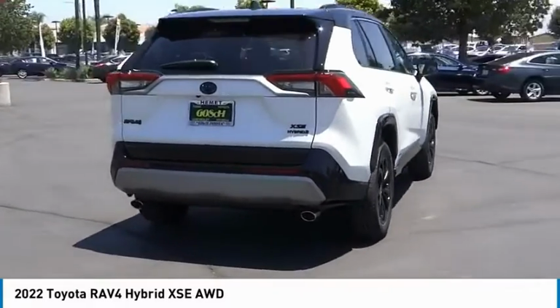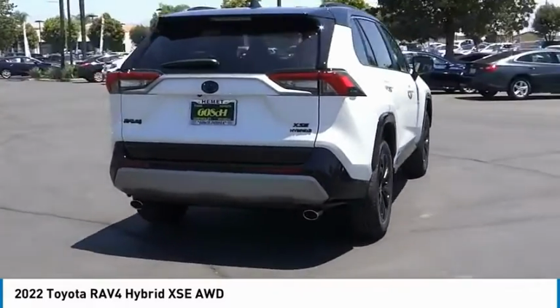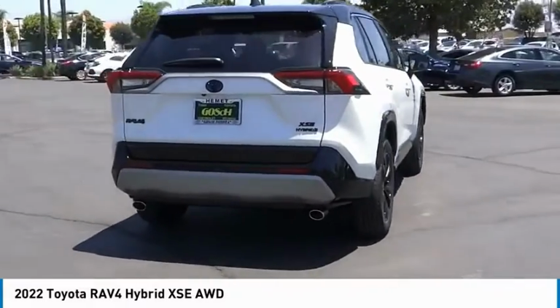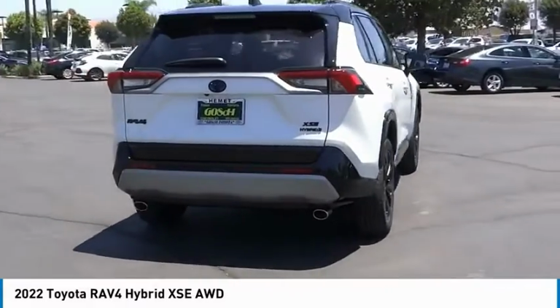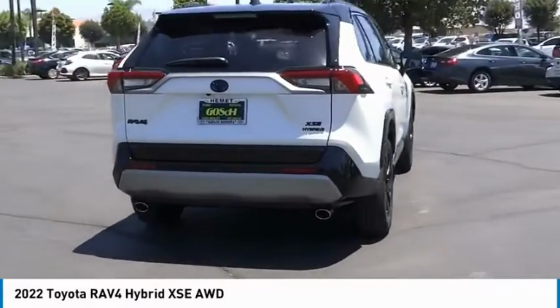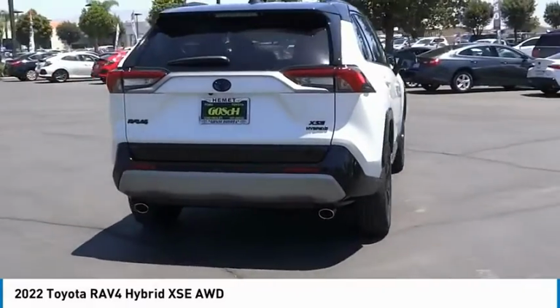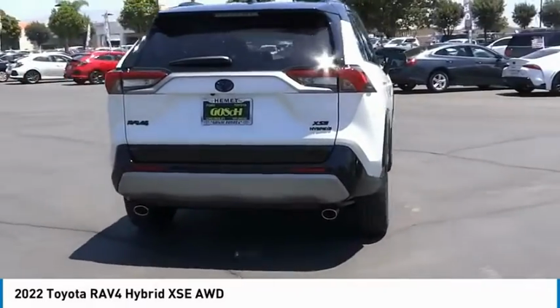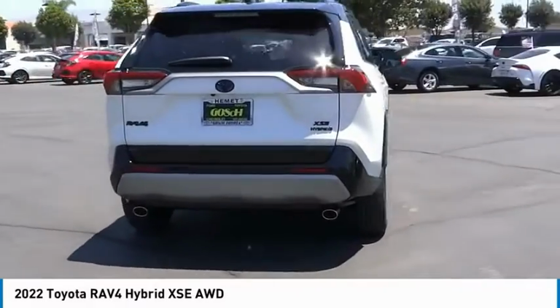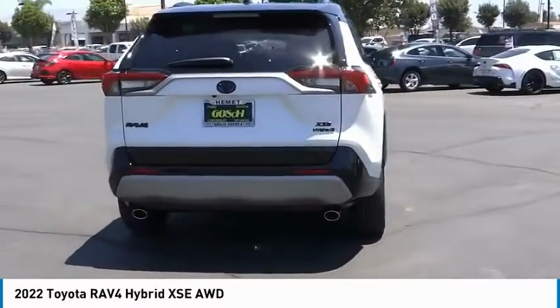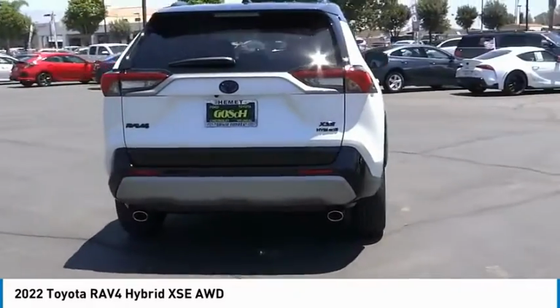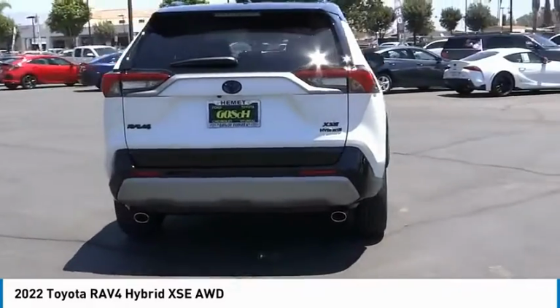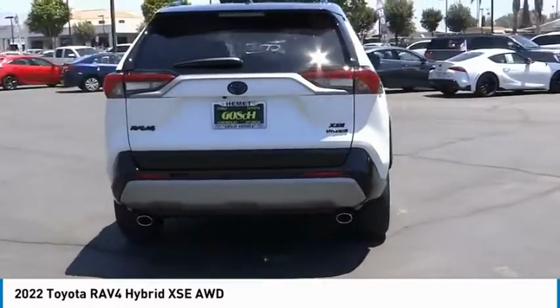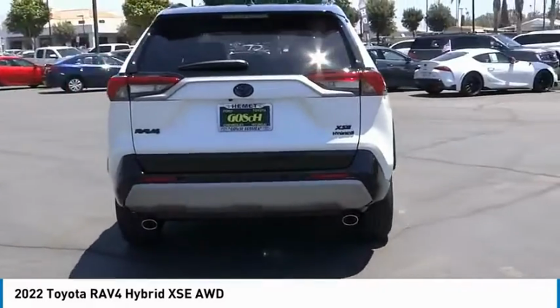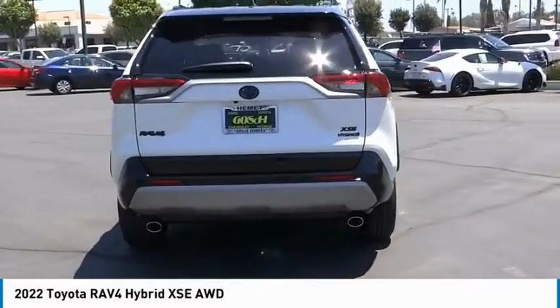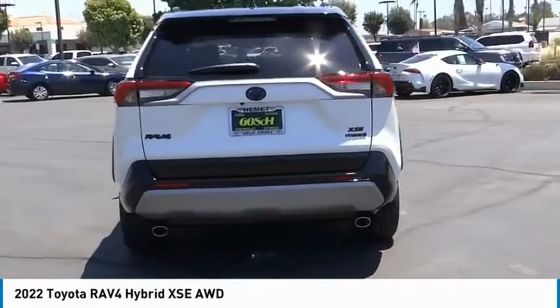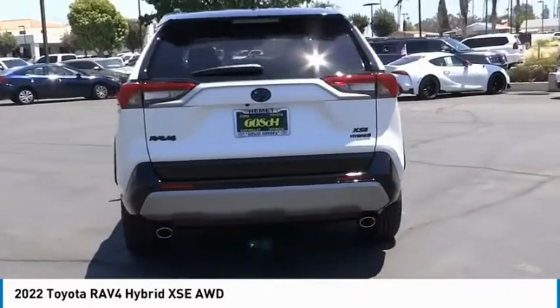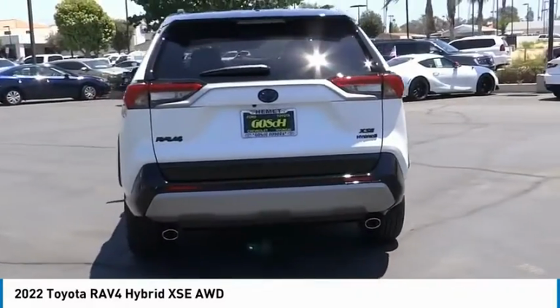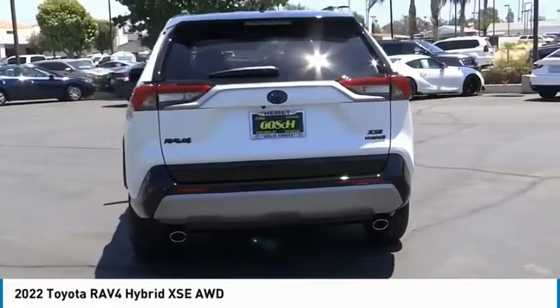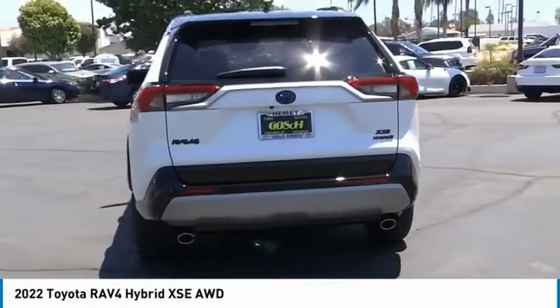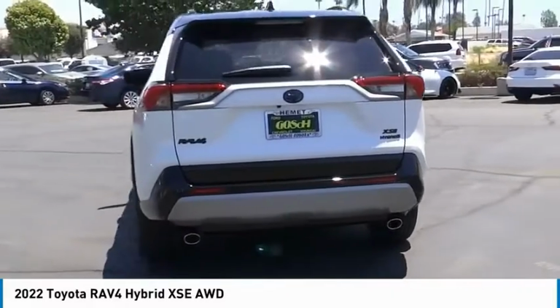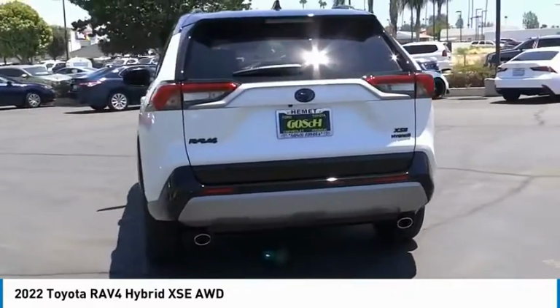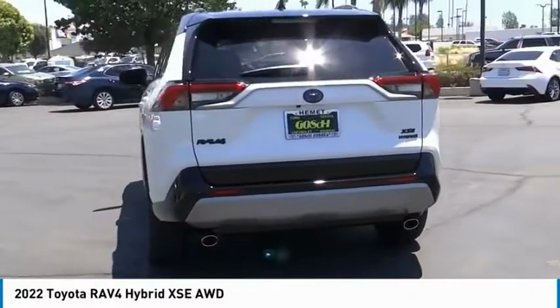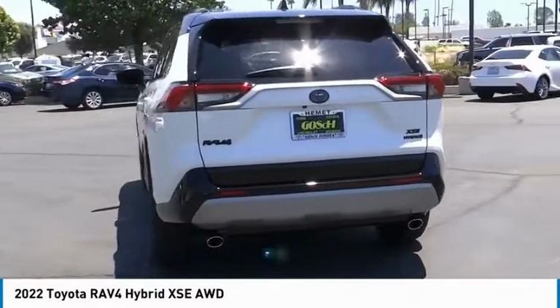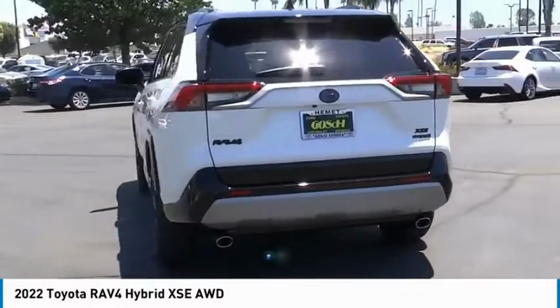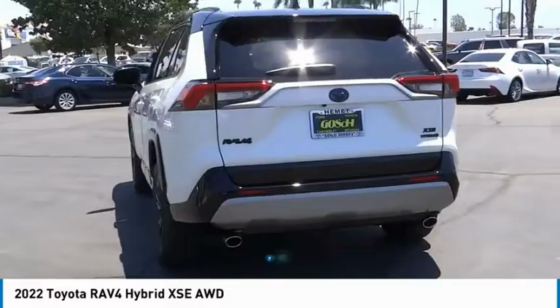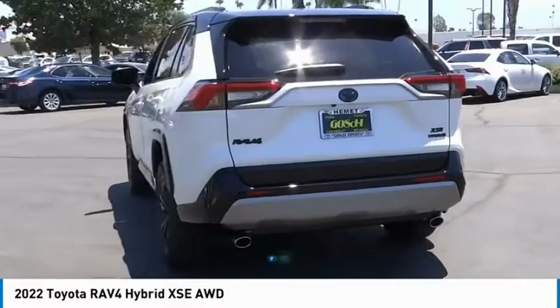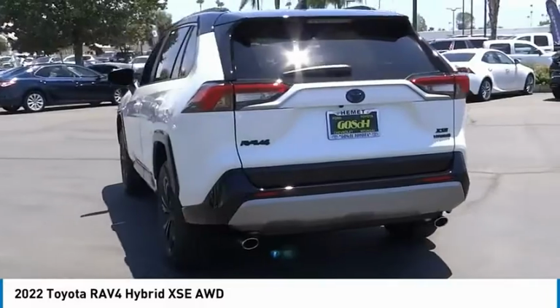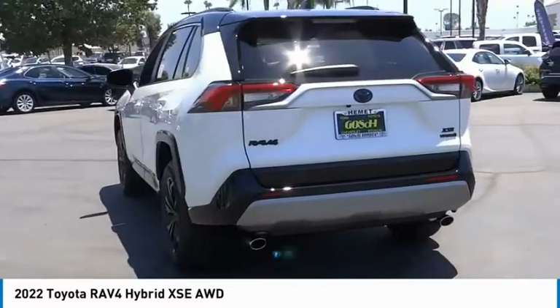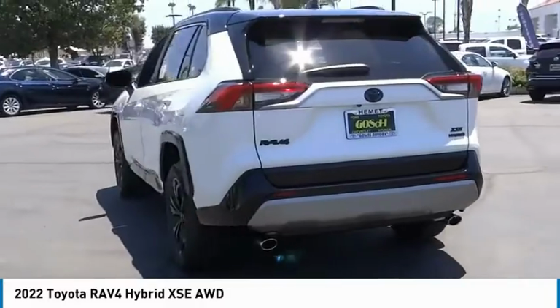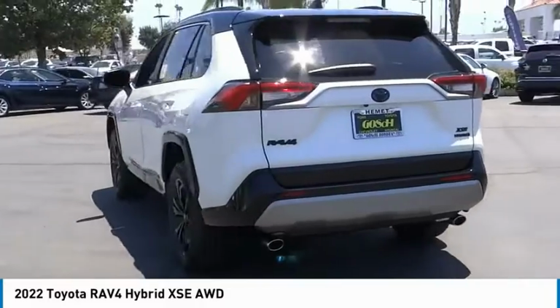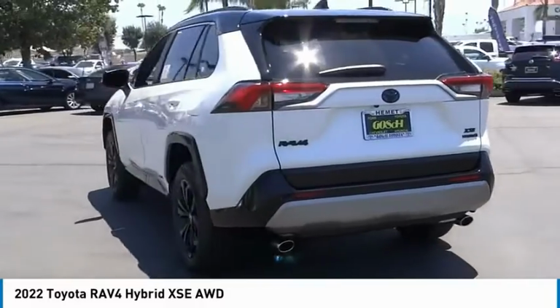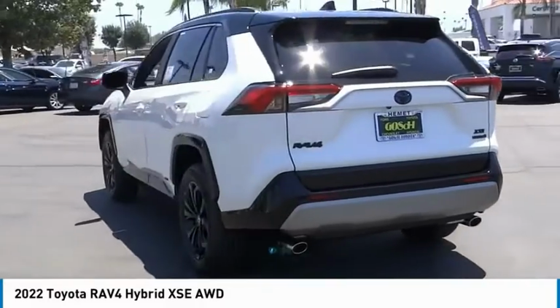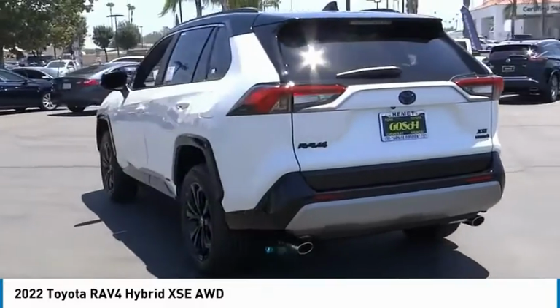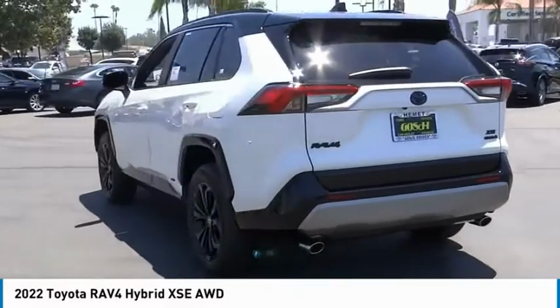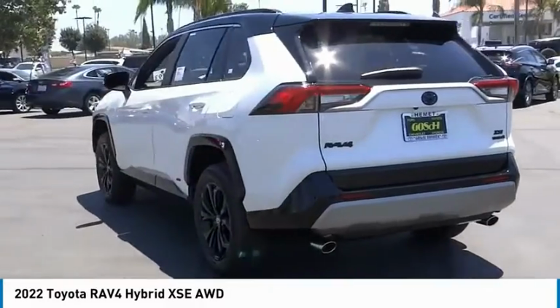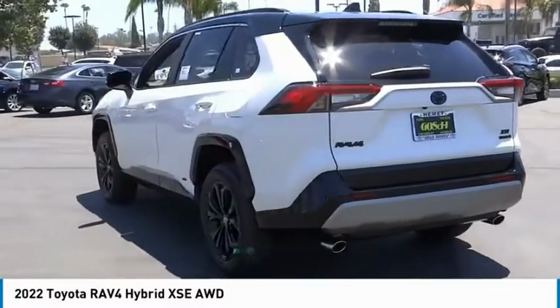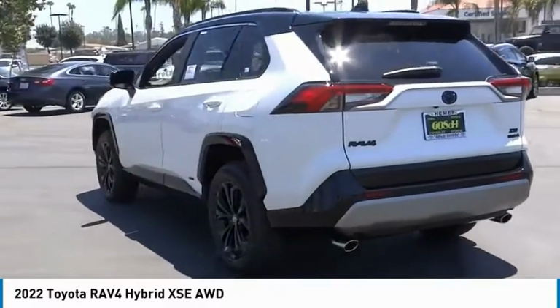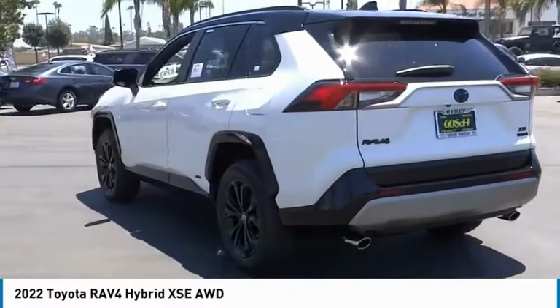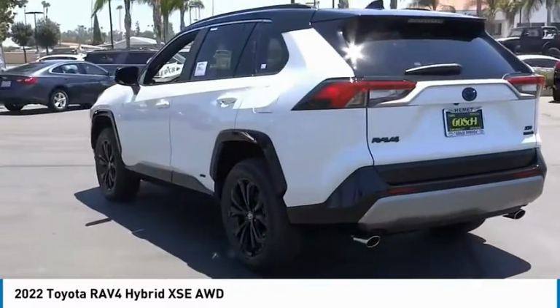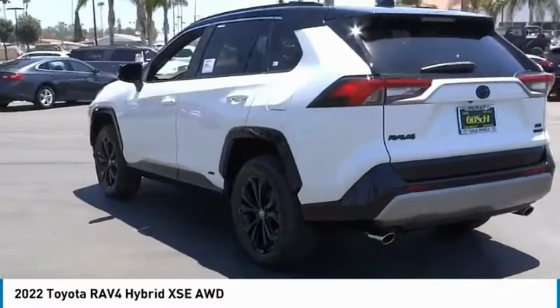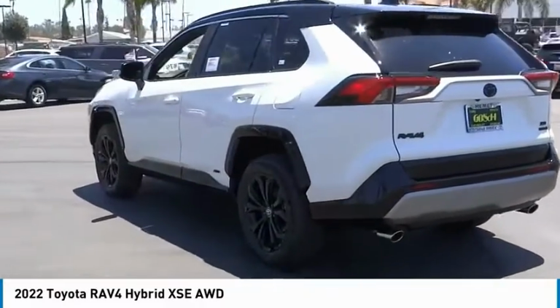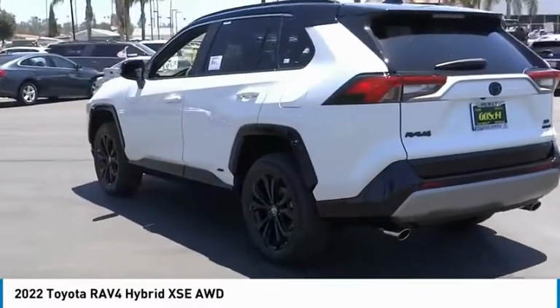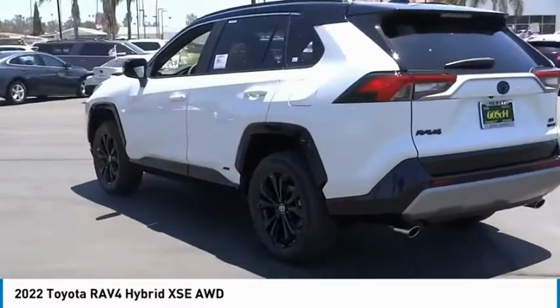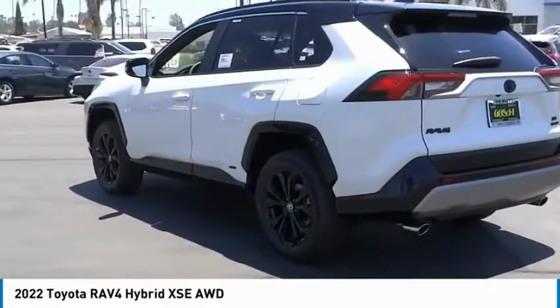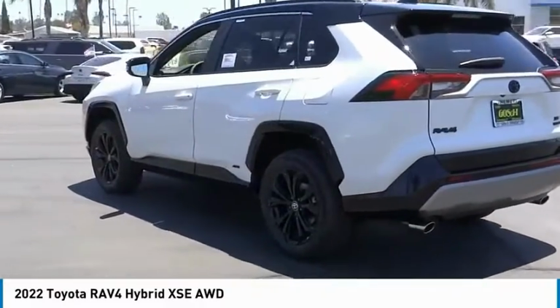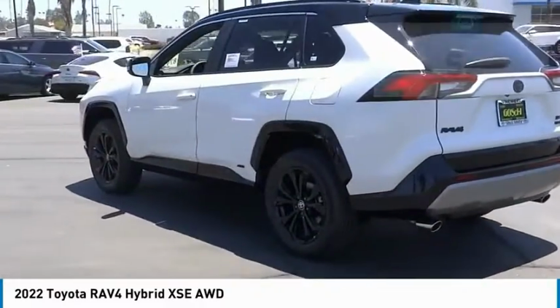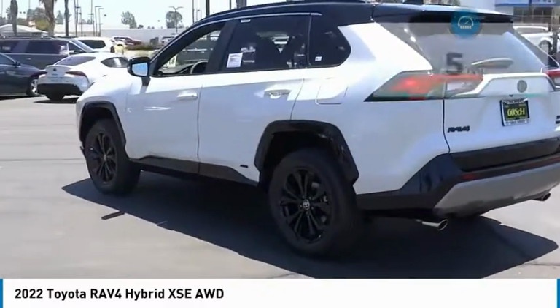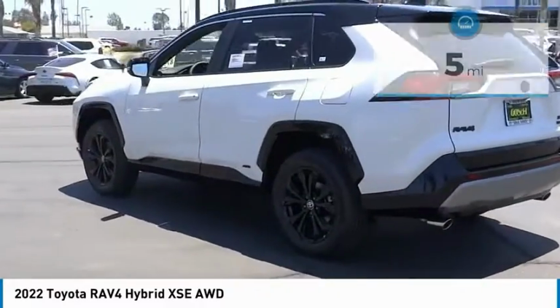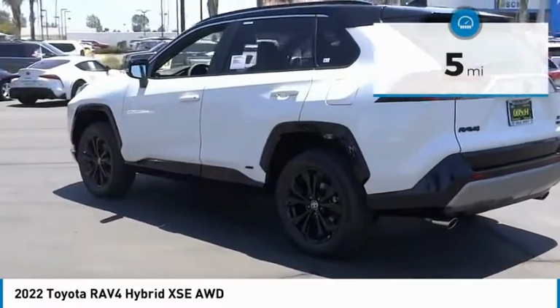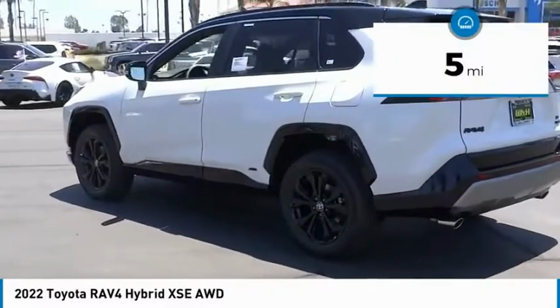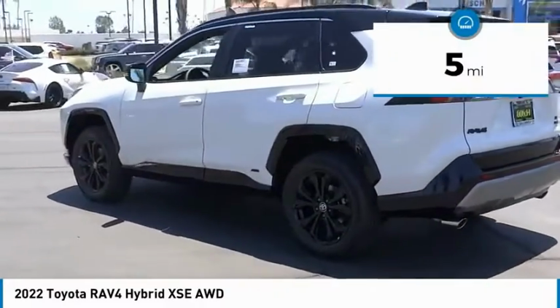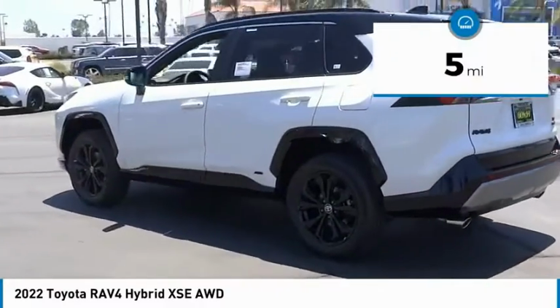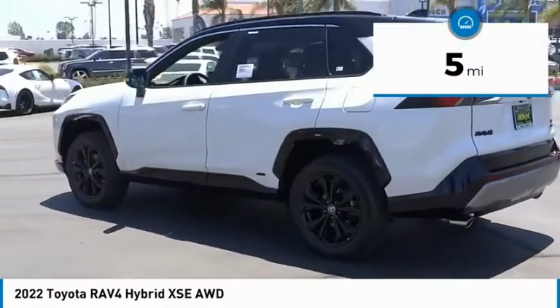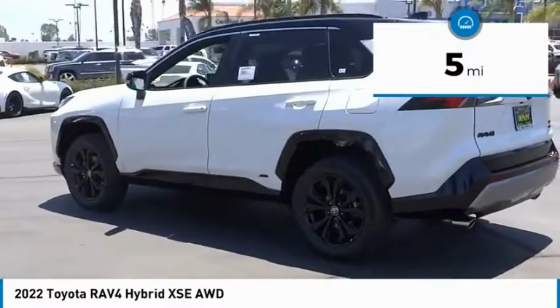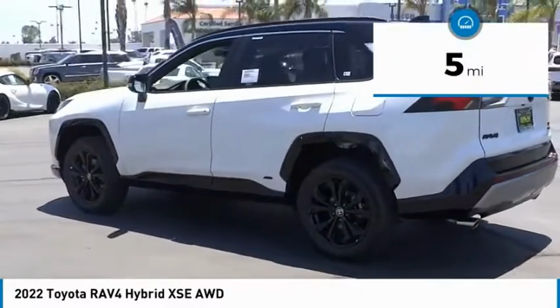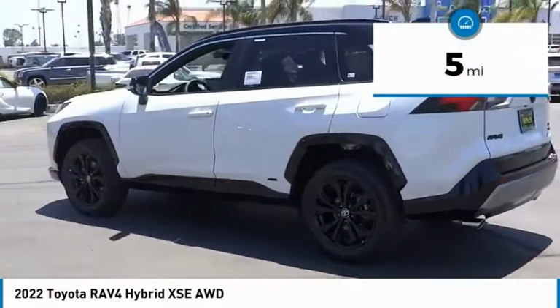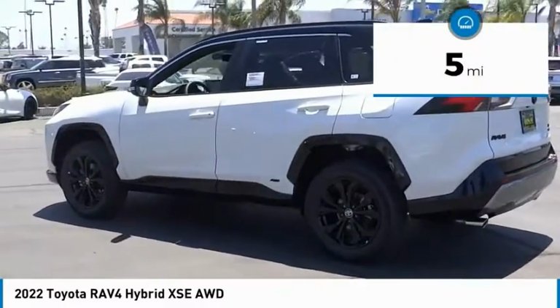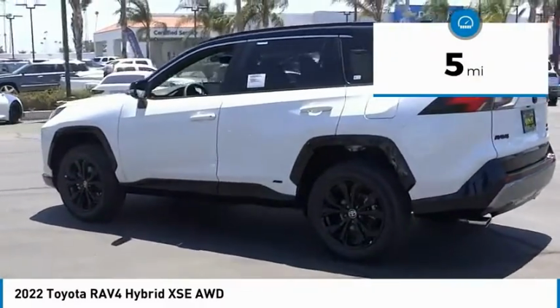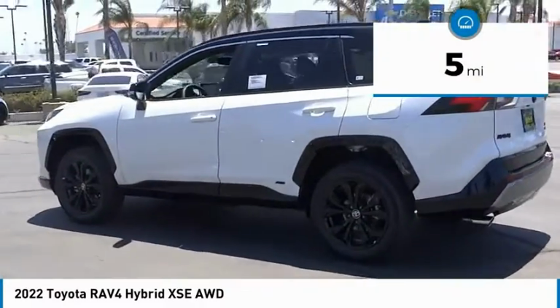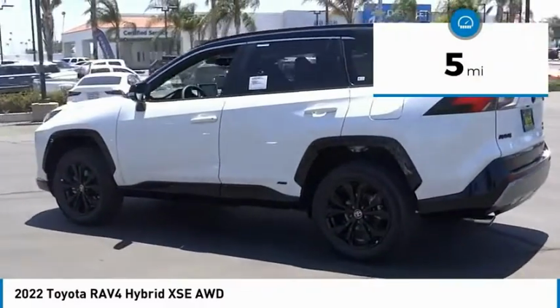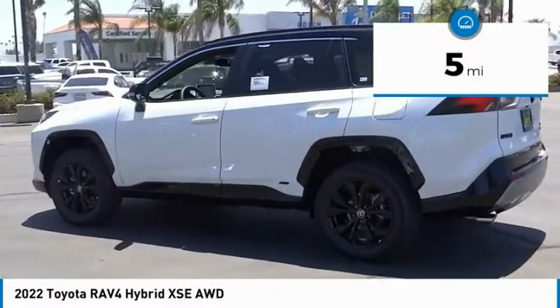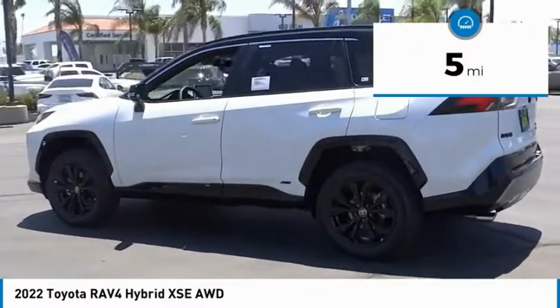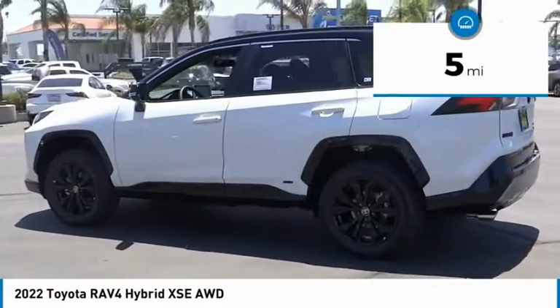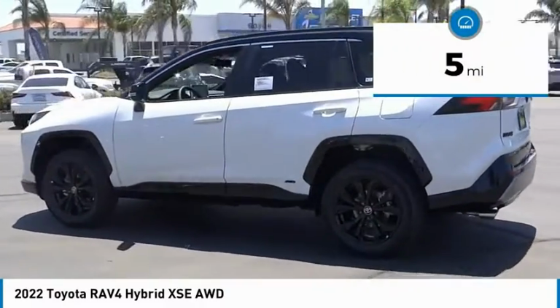This highly evolved, well-packaged crossover SUV lets you have it all. This vehicle has less than 100 miles.